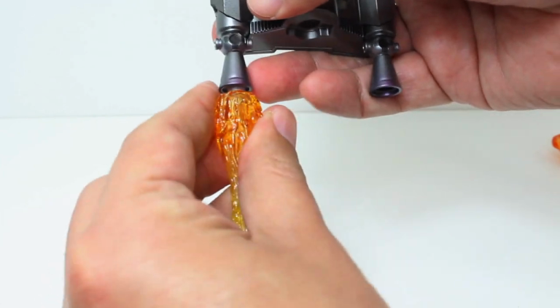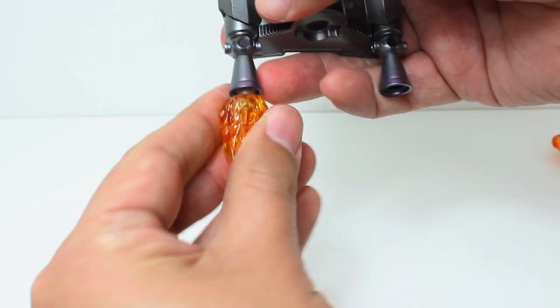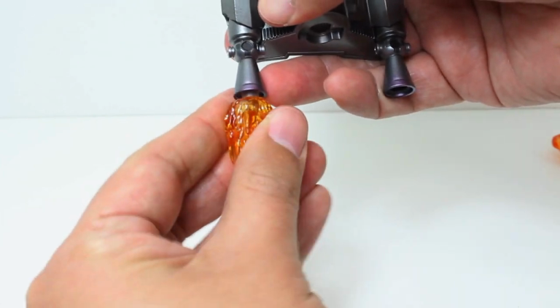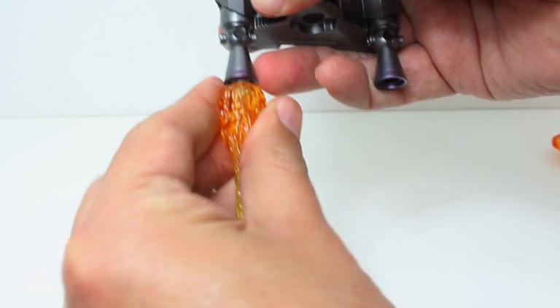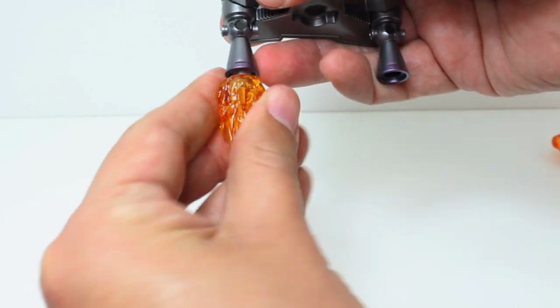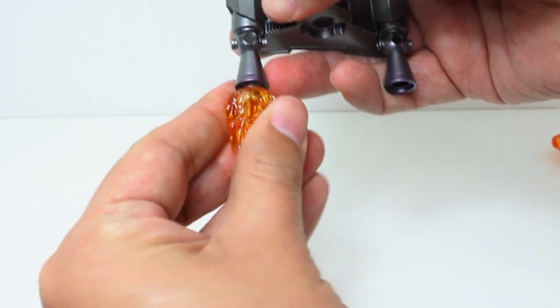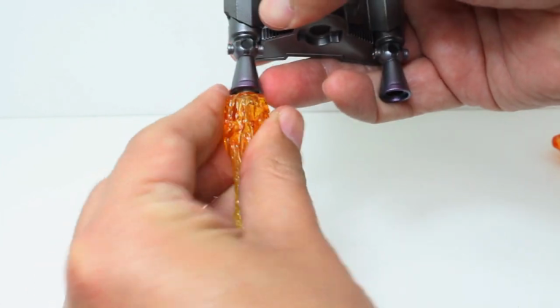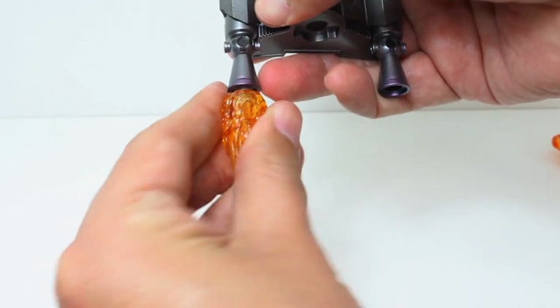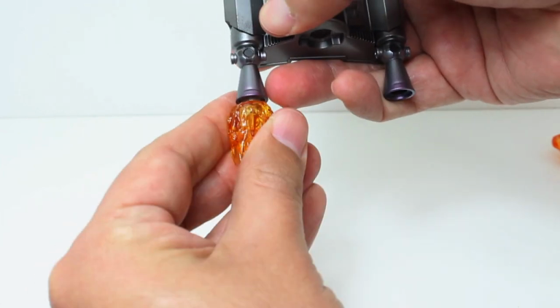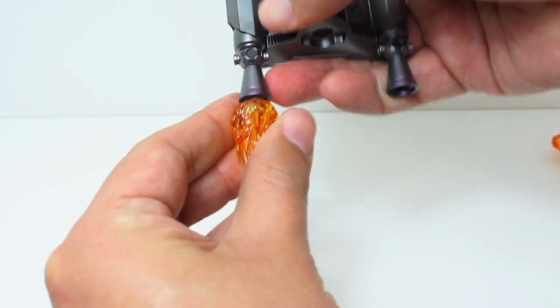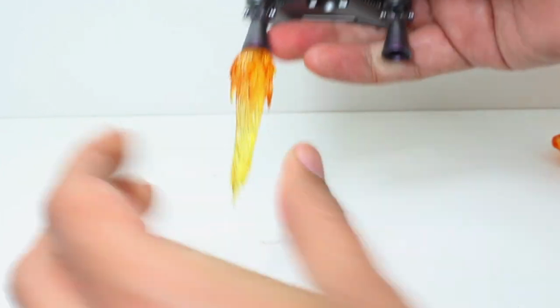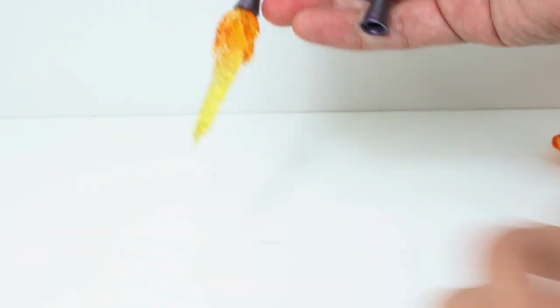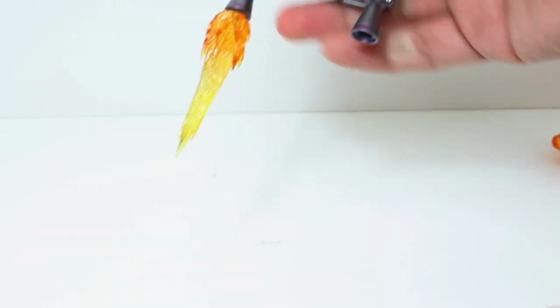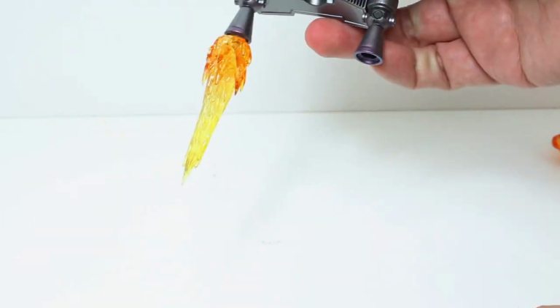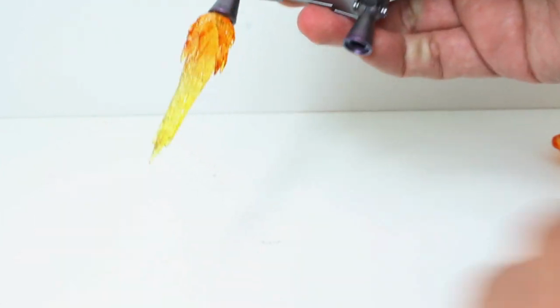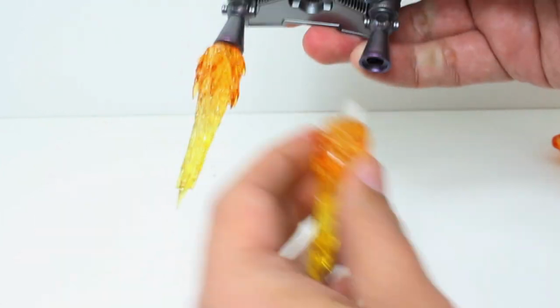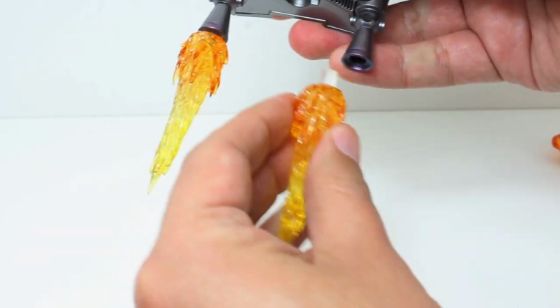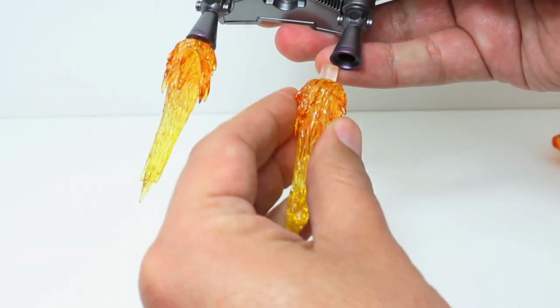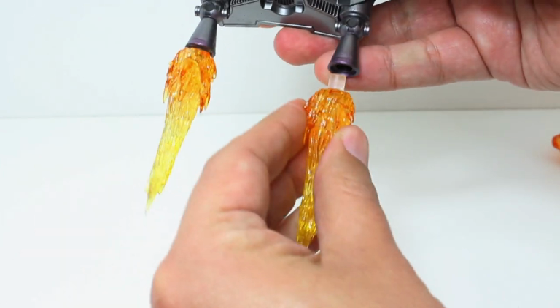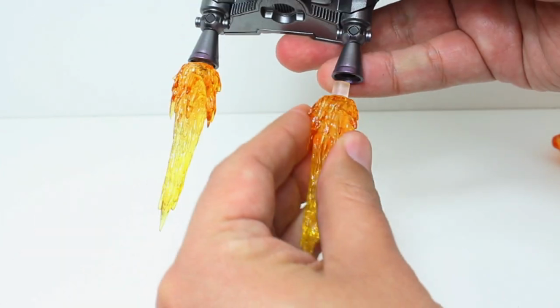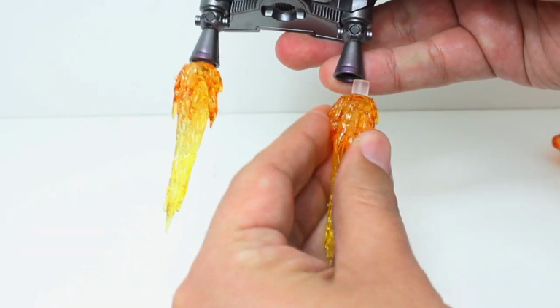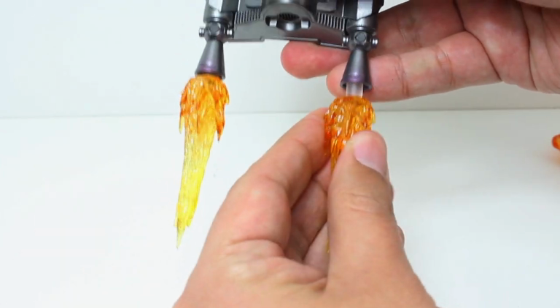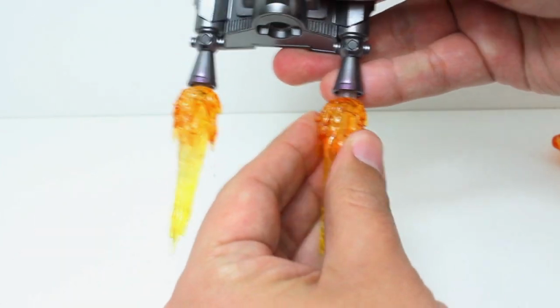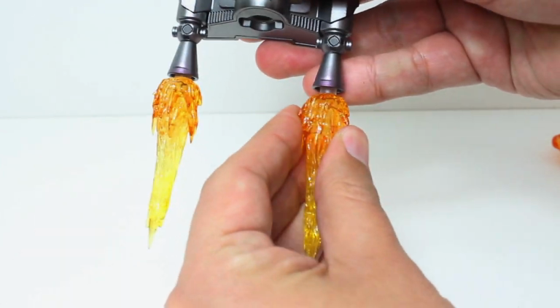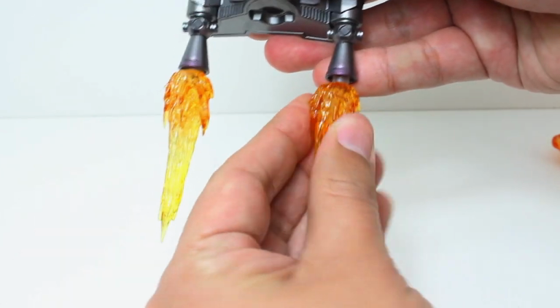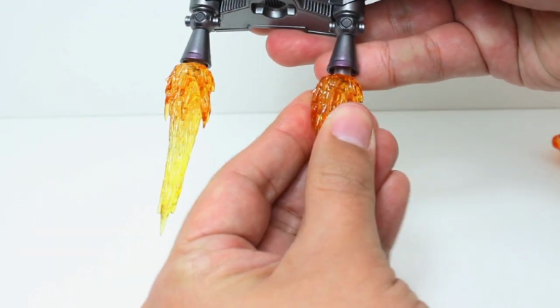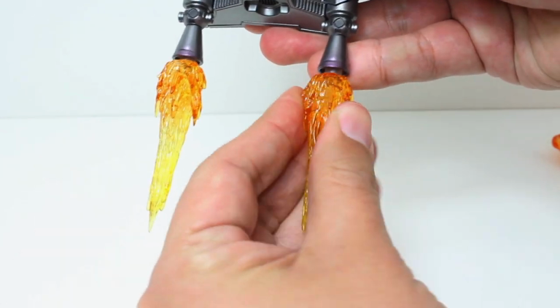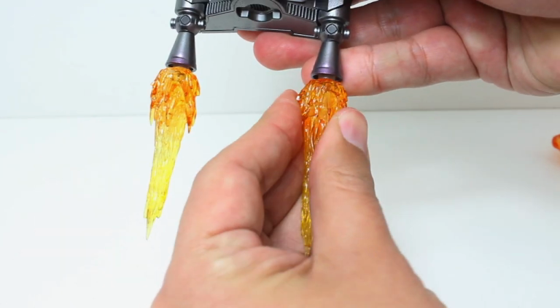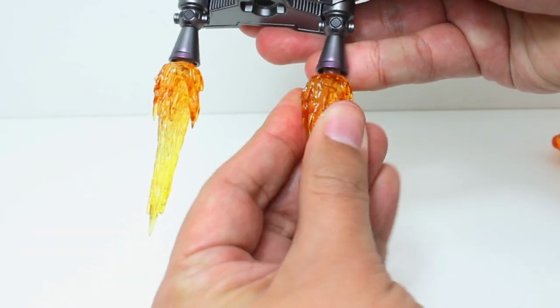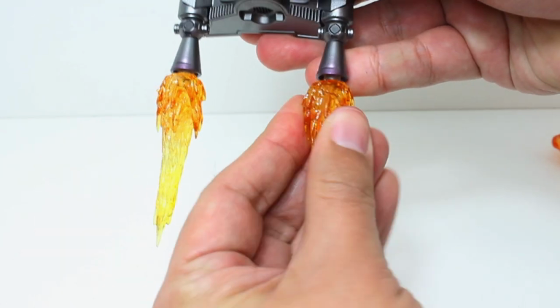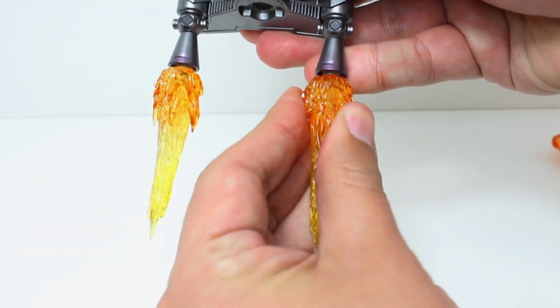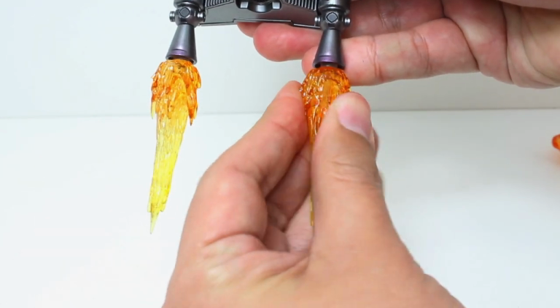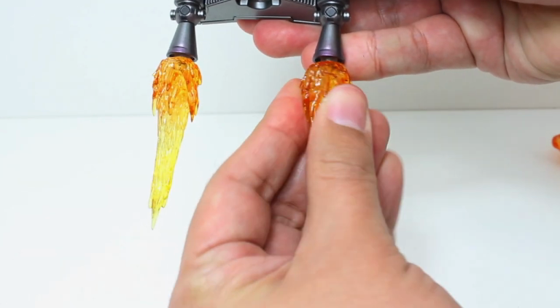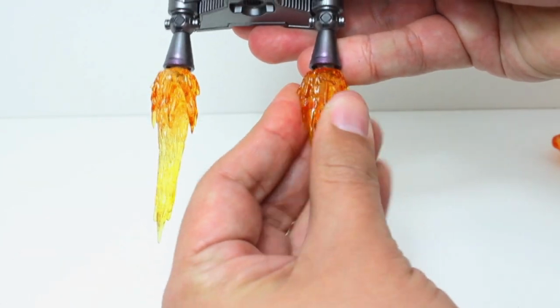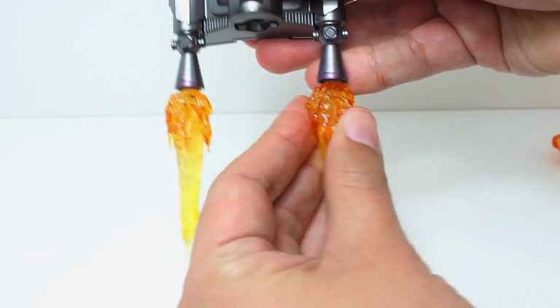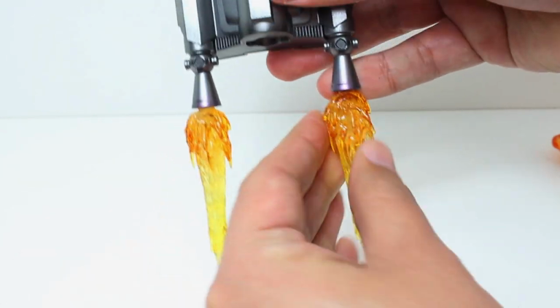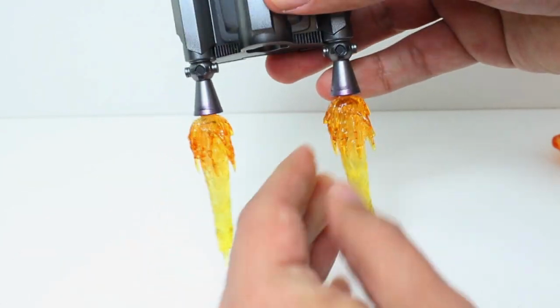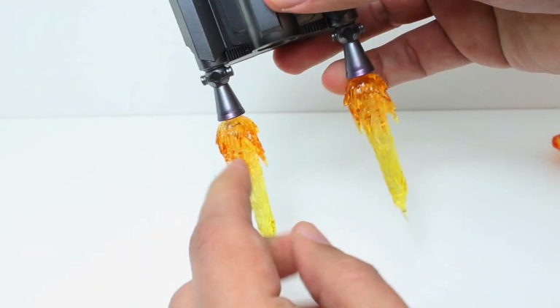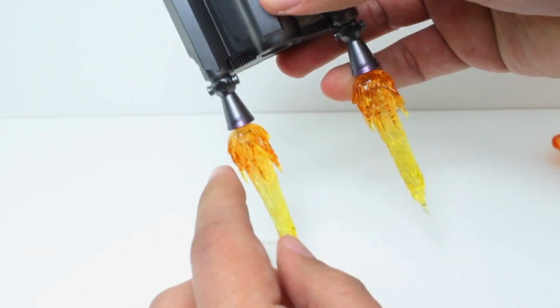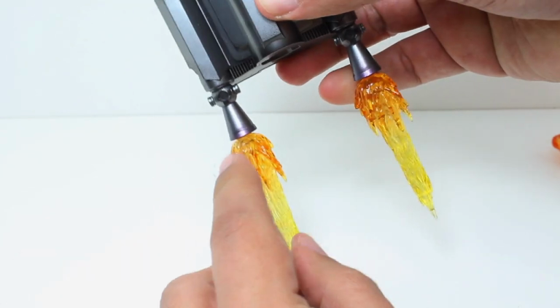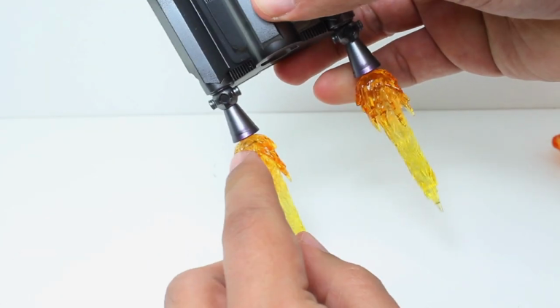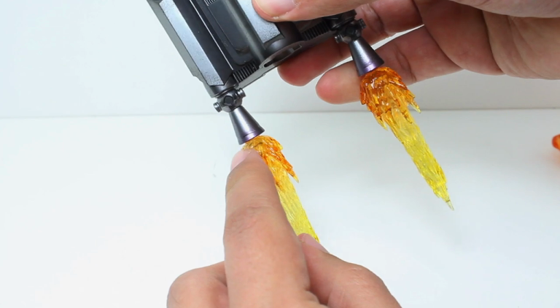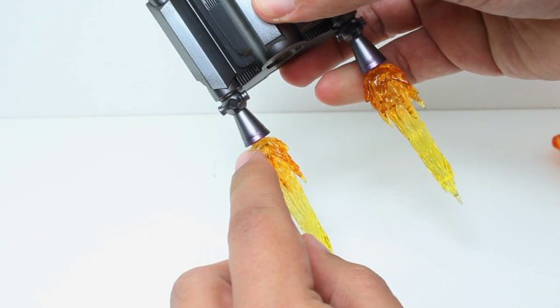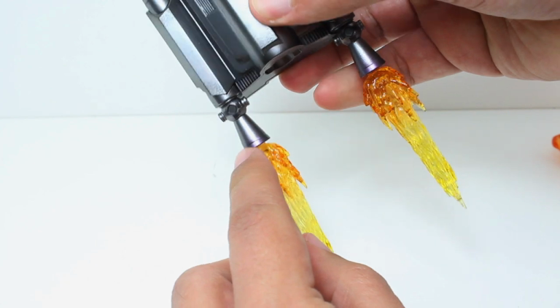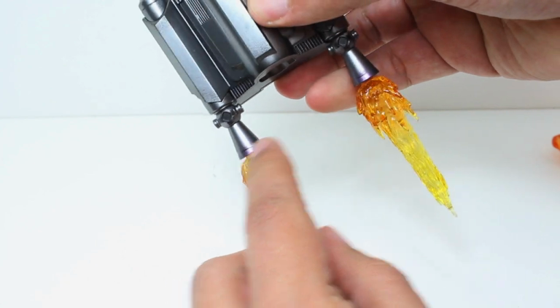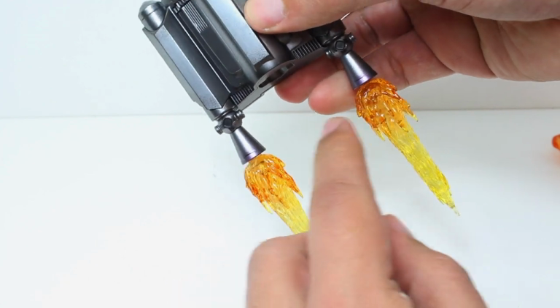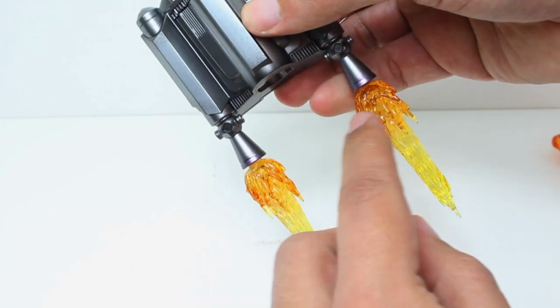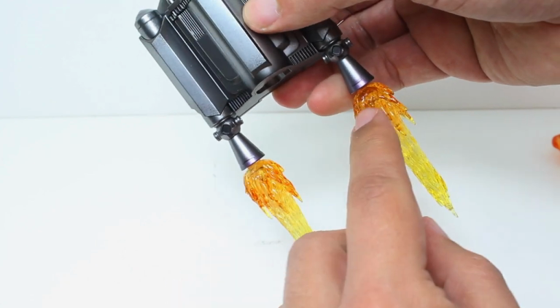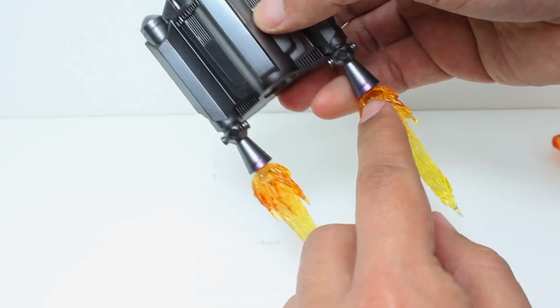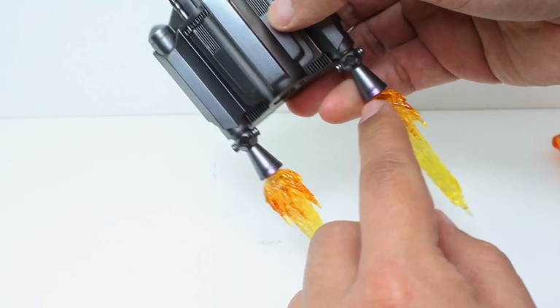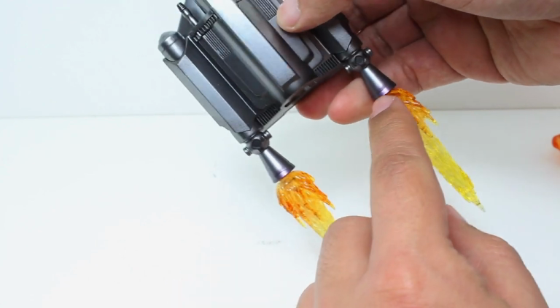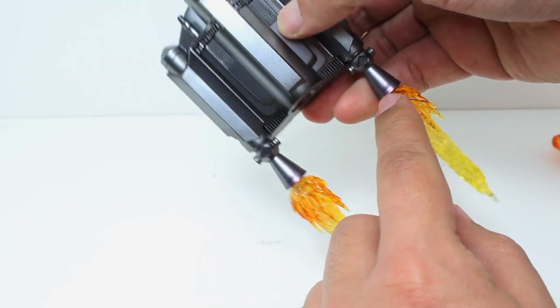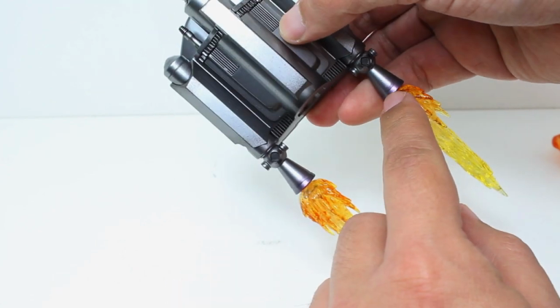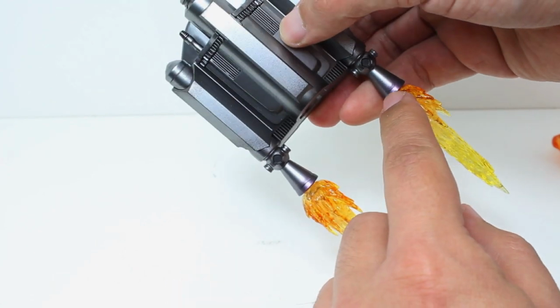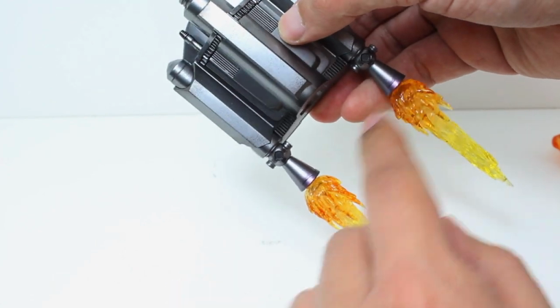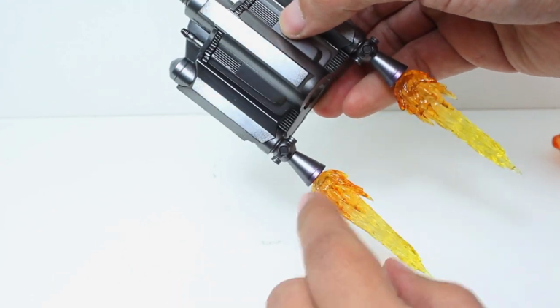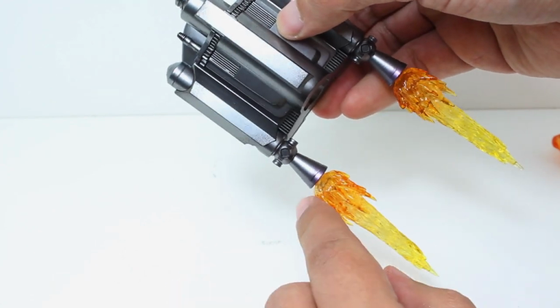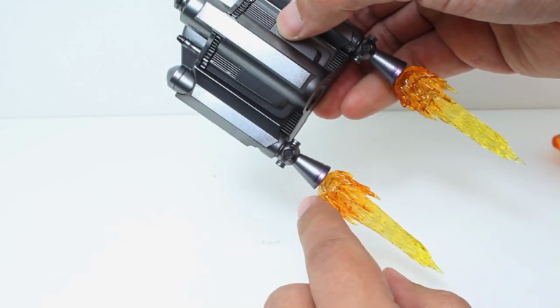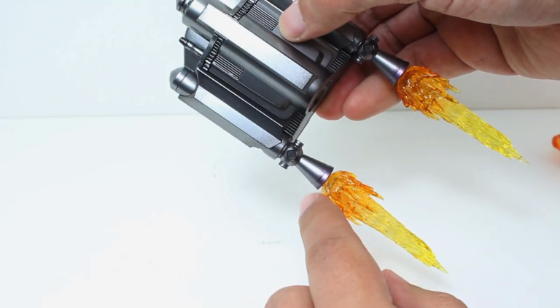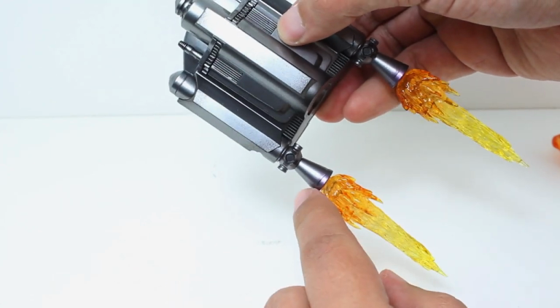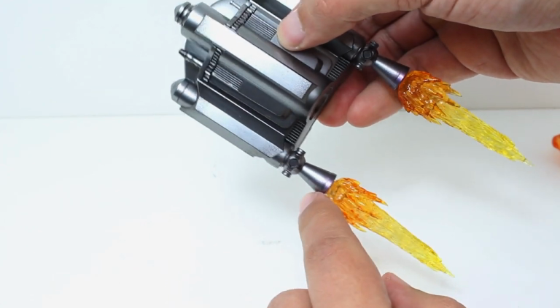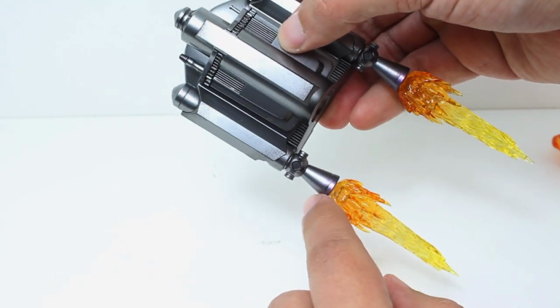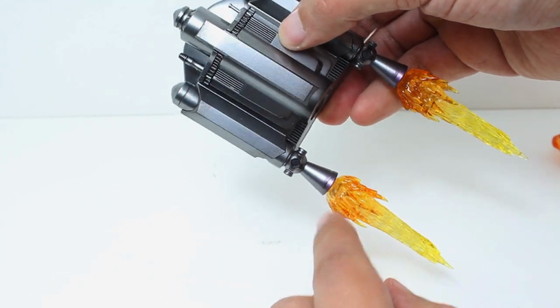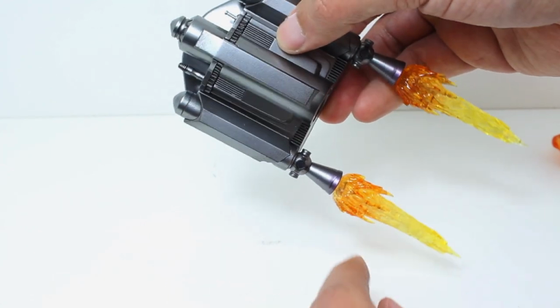Let me just plug on the flame attachments so you can see that effect. I appreciate there's a little bit of purple right on the edge of the metal there.